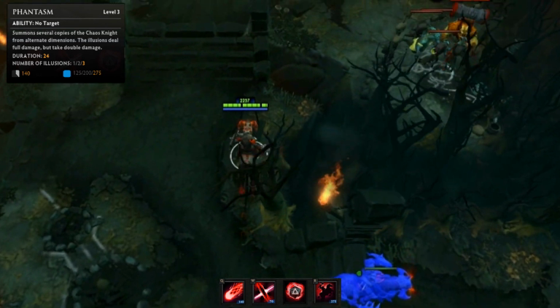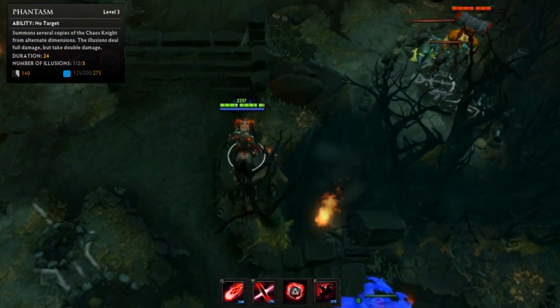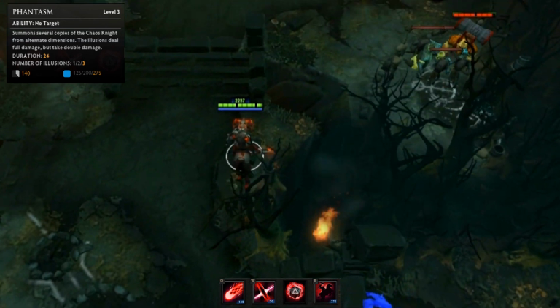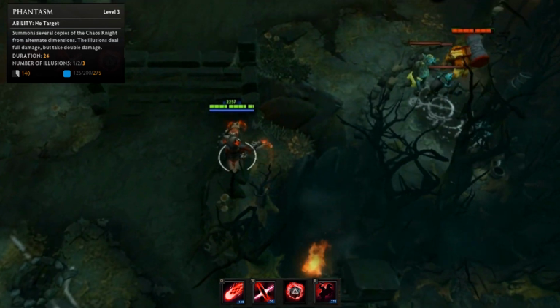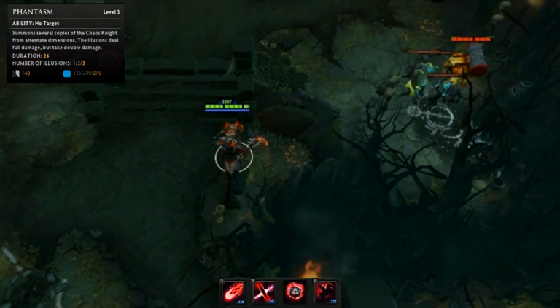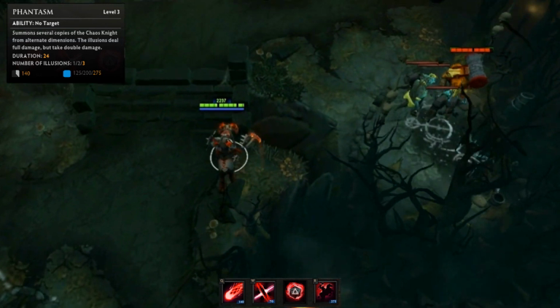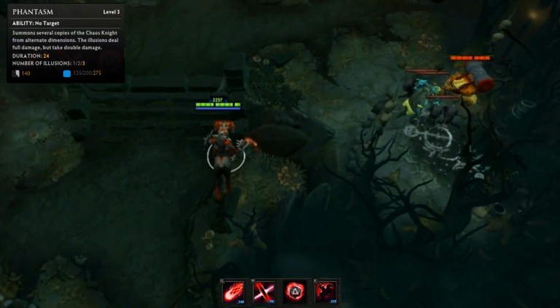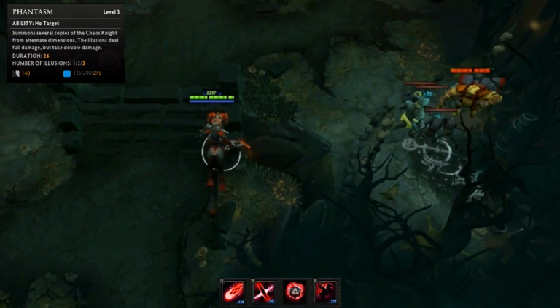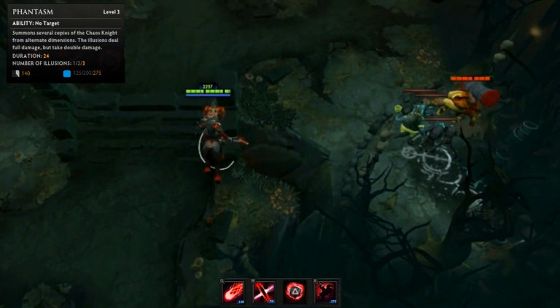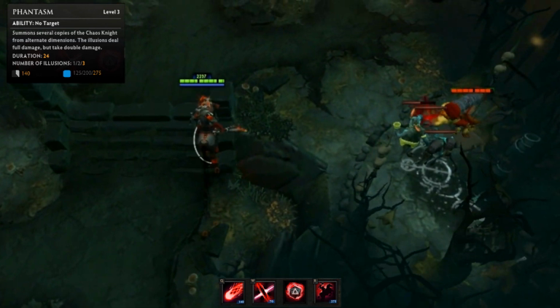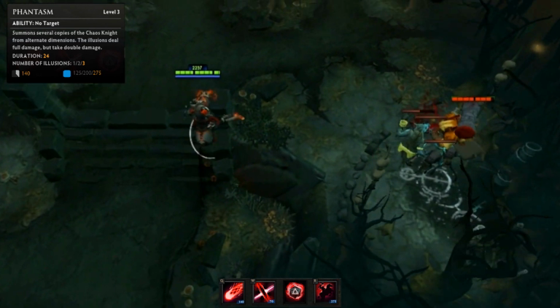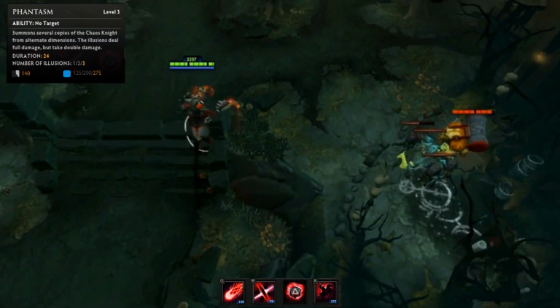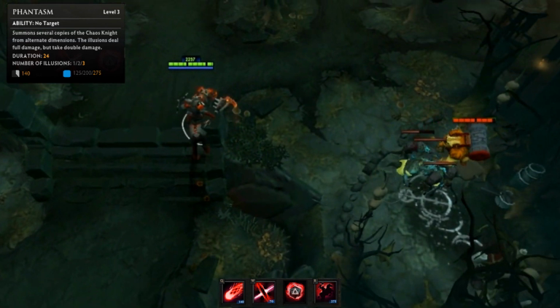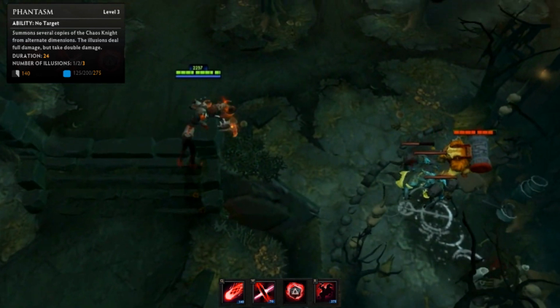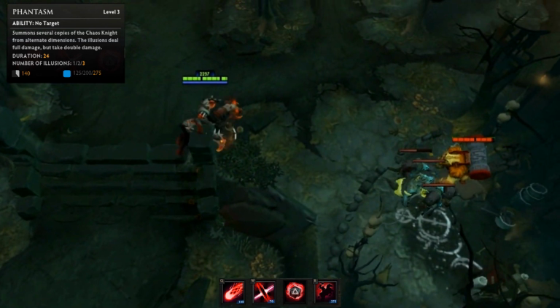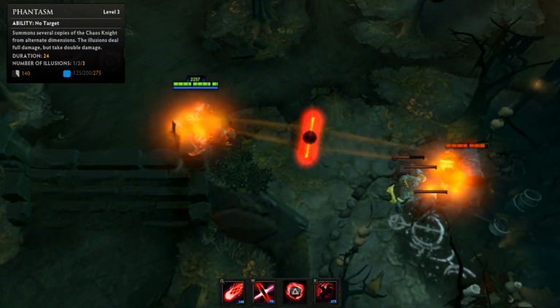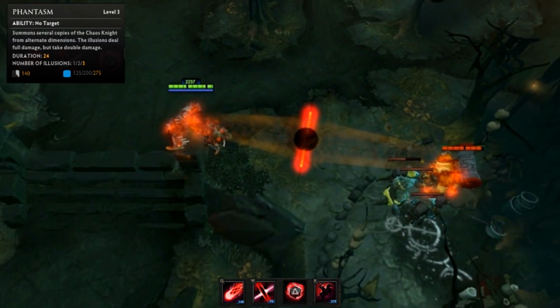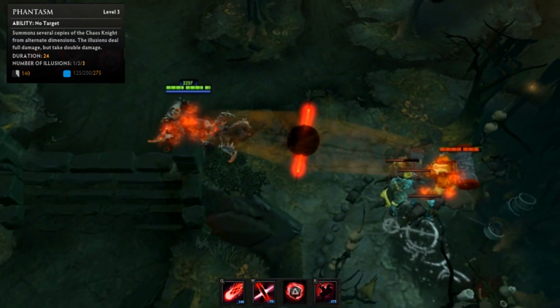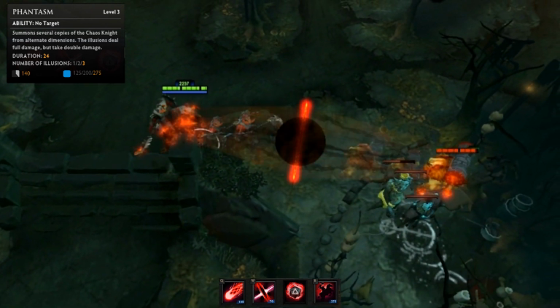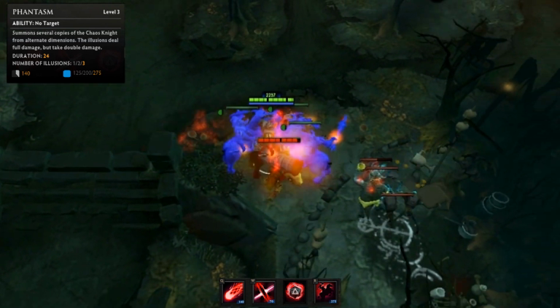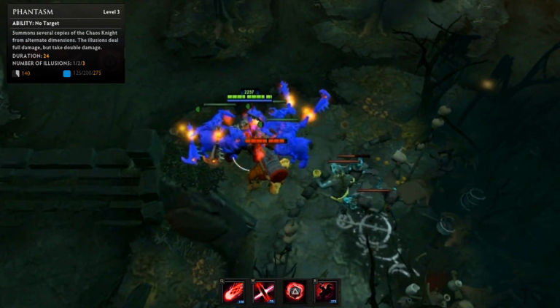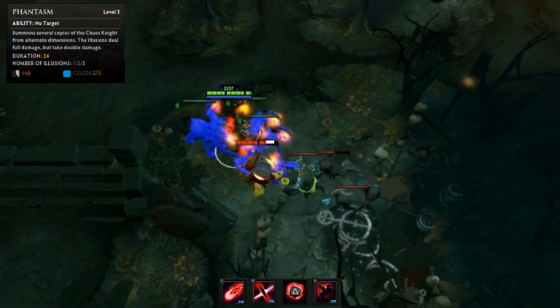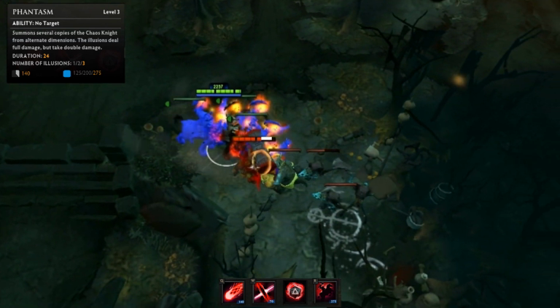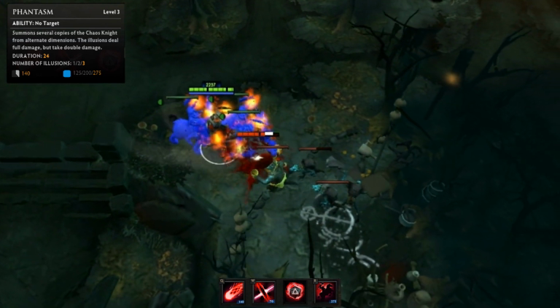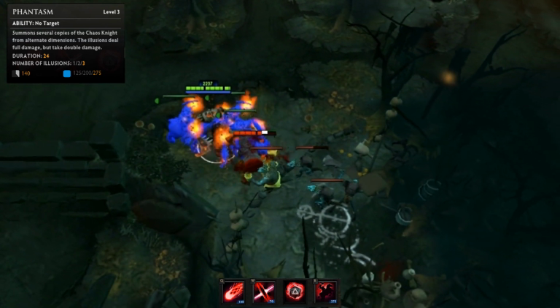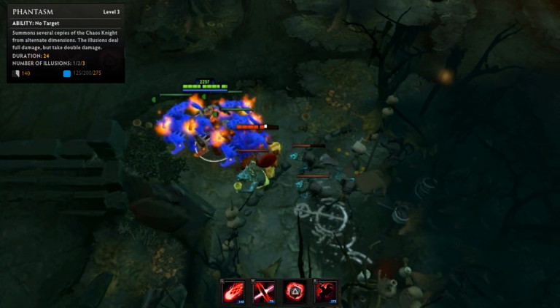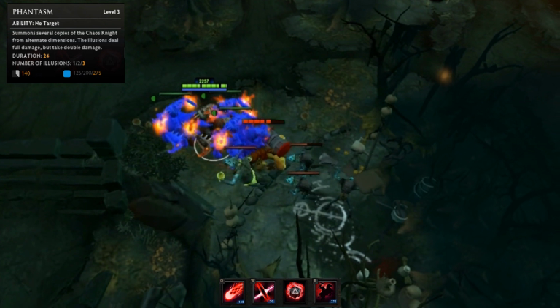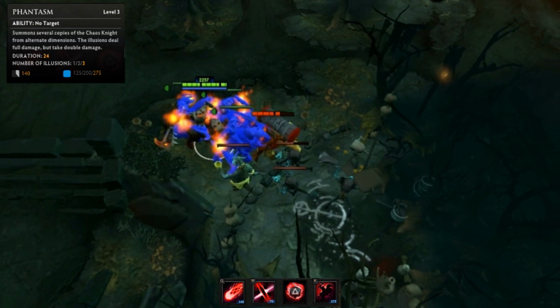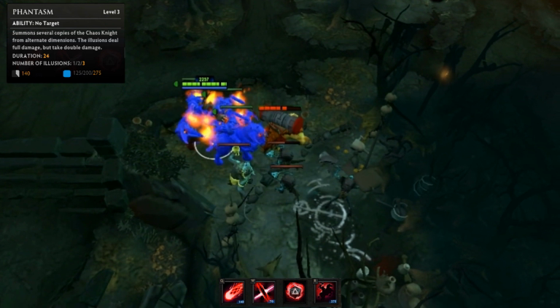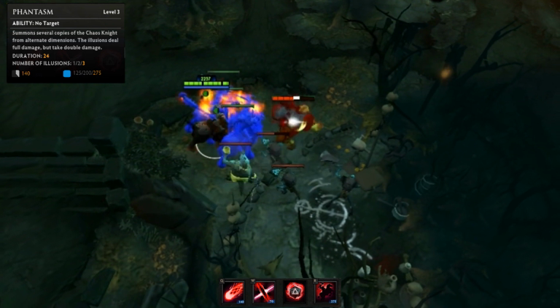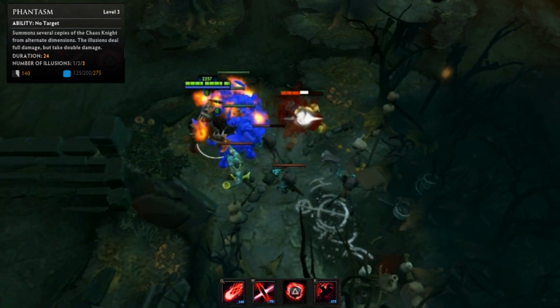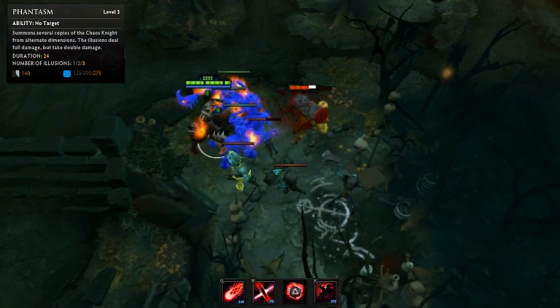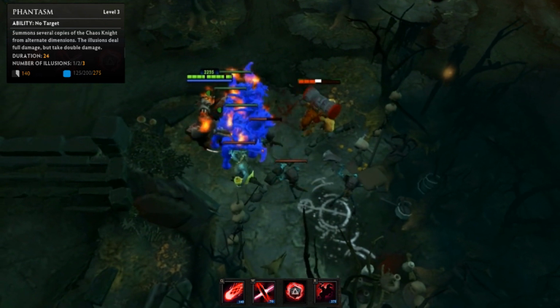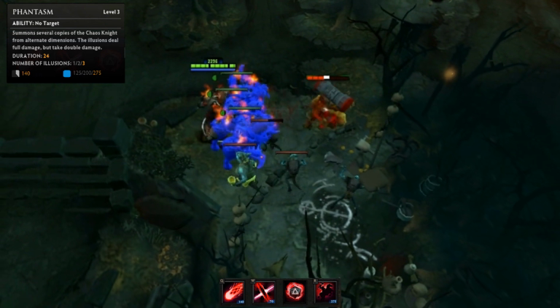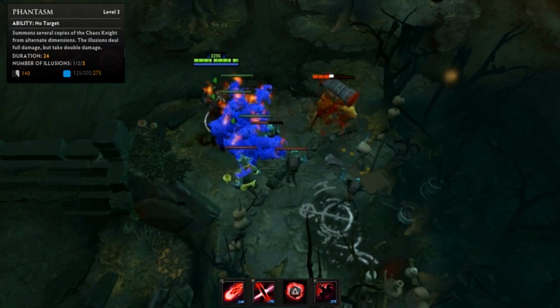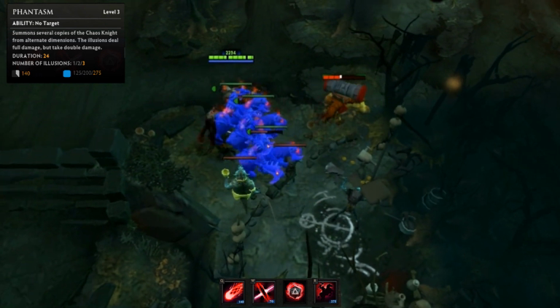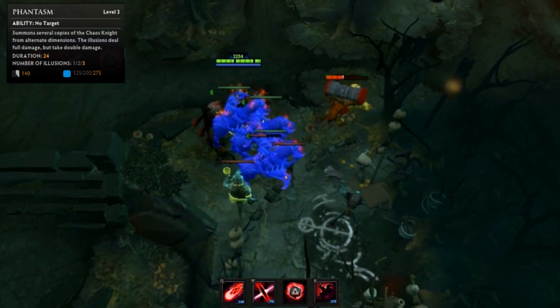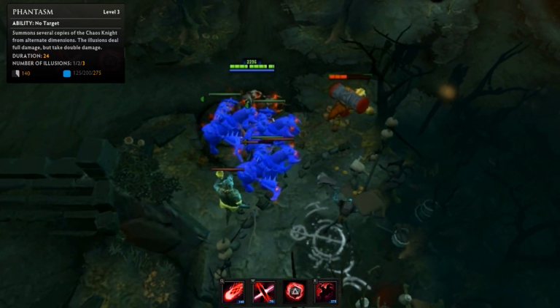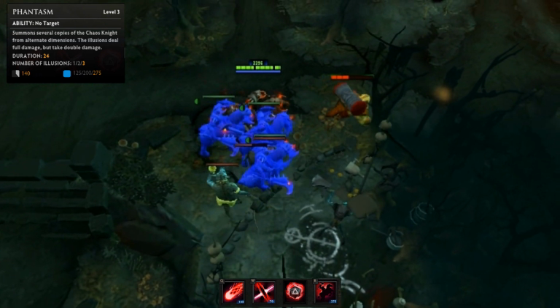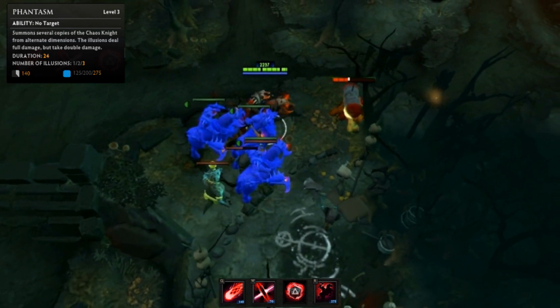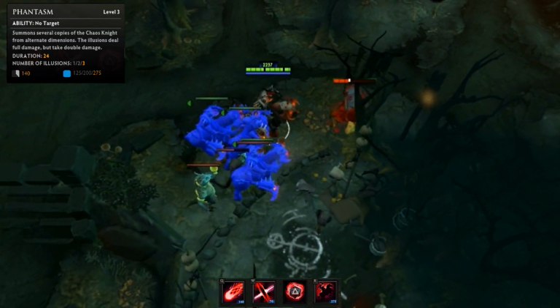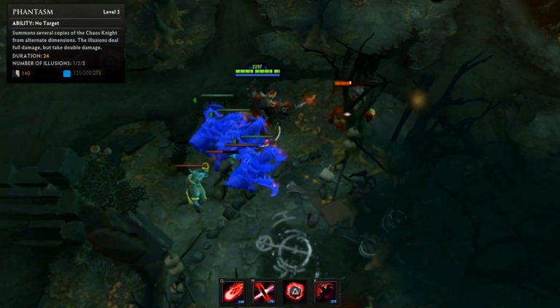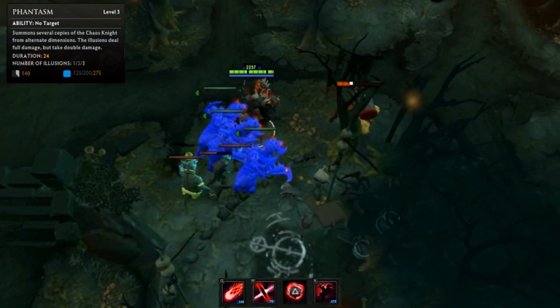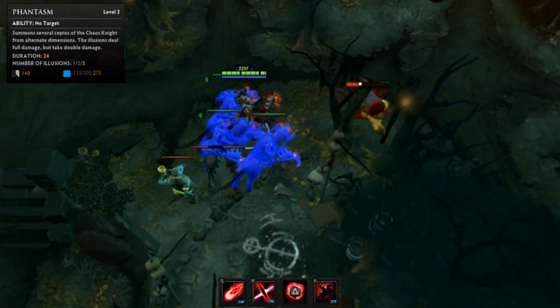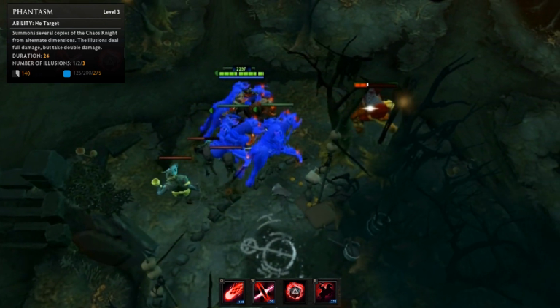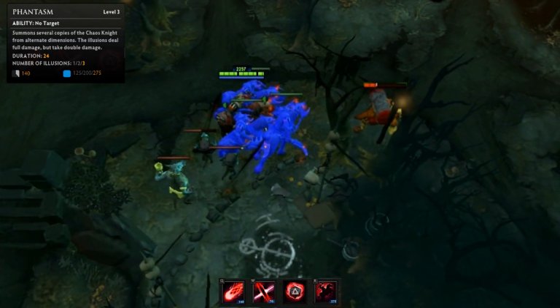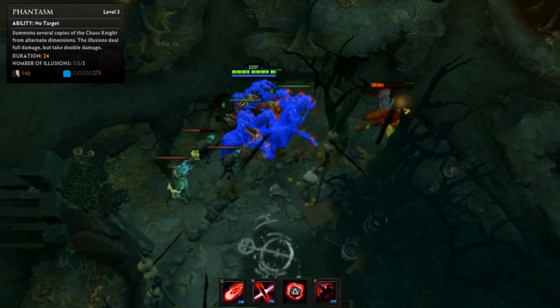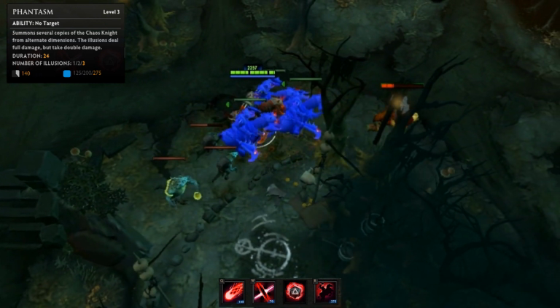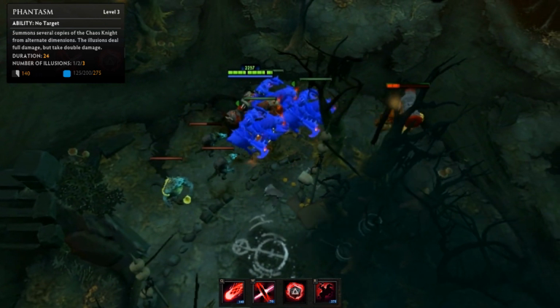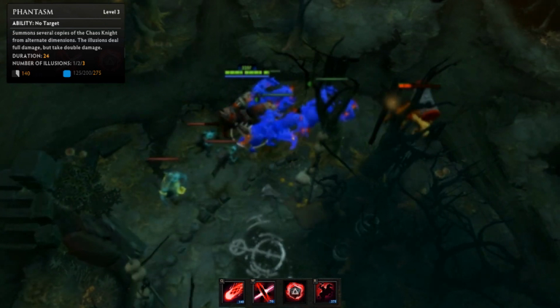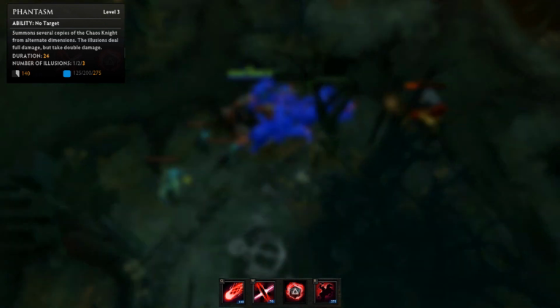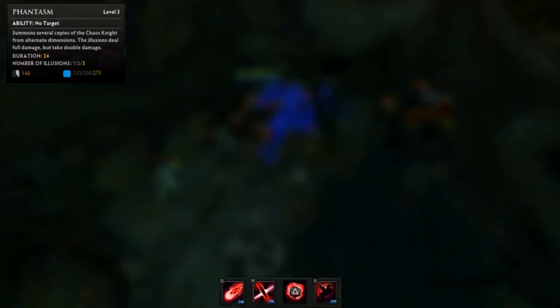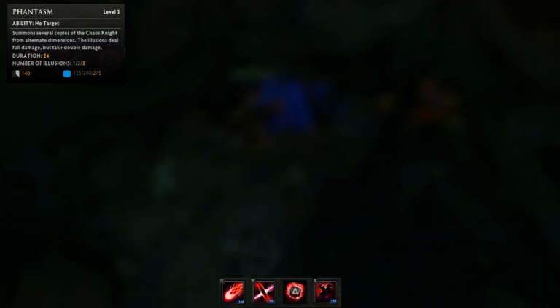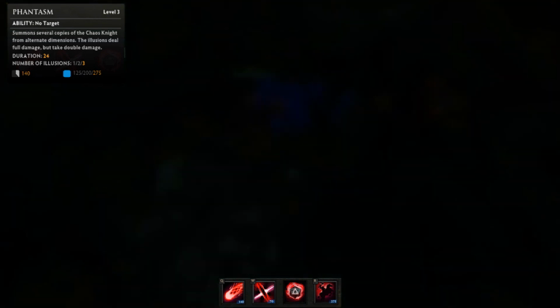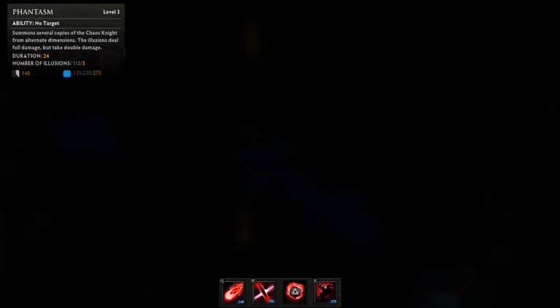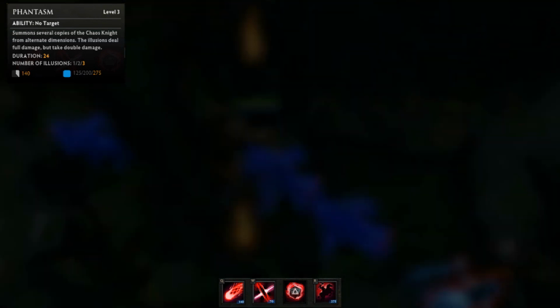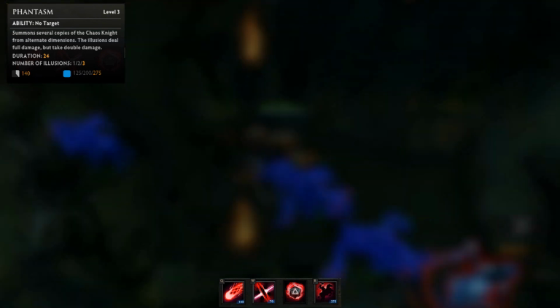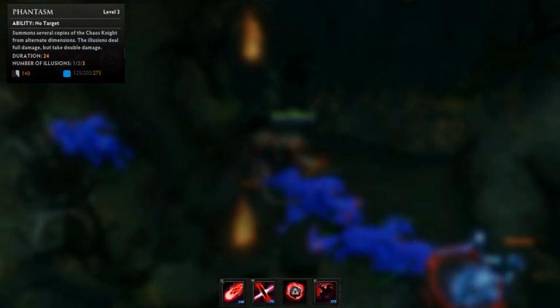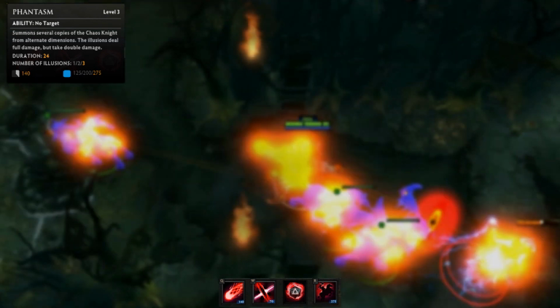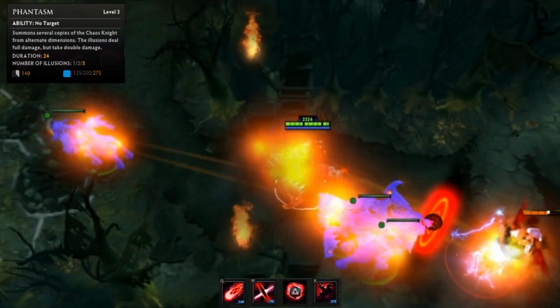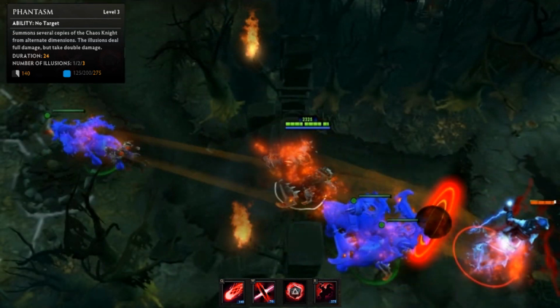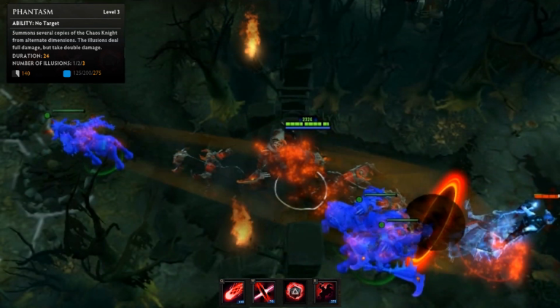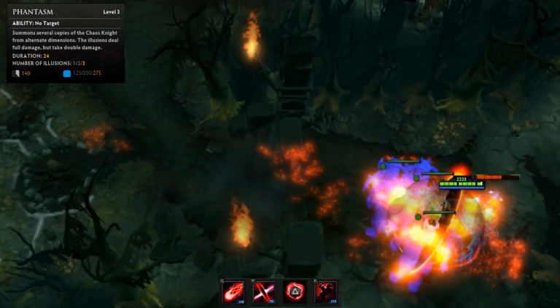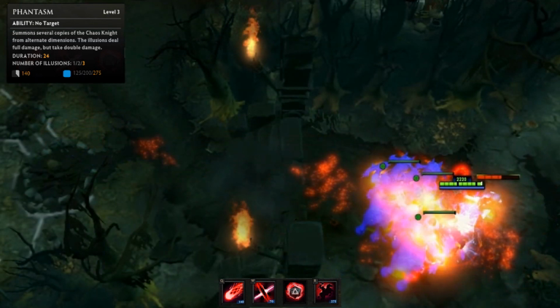In combination with the perfect setup by Reality Rift and the crit damage from Chaos Strike, Nasaj can be a very deadly carry.